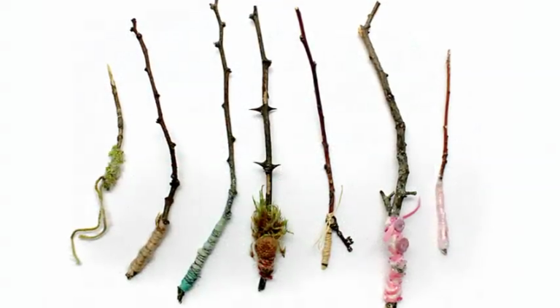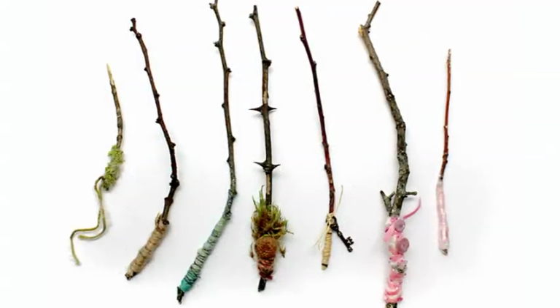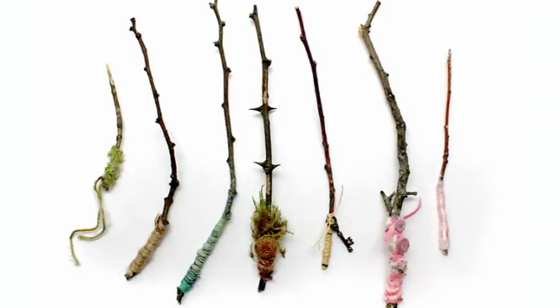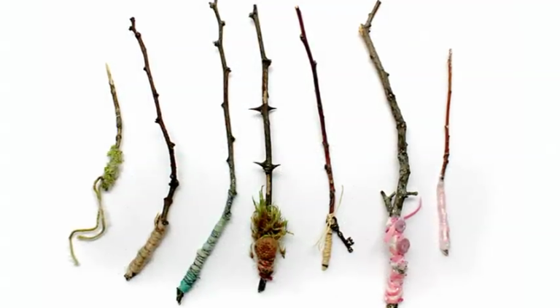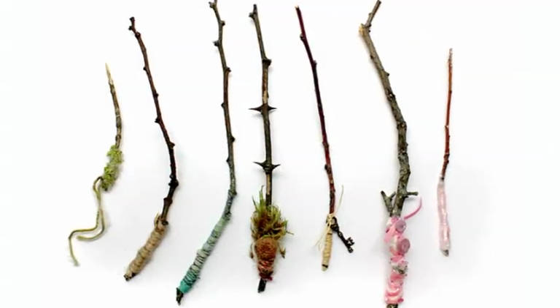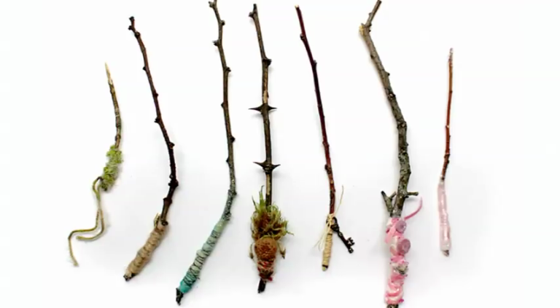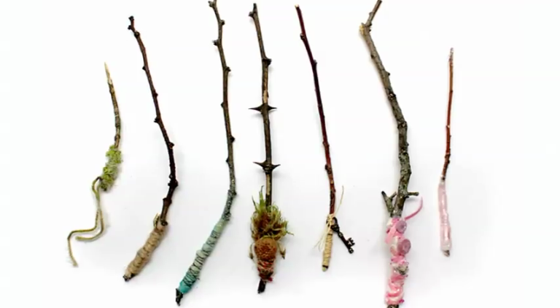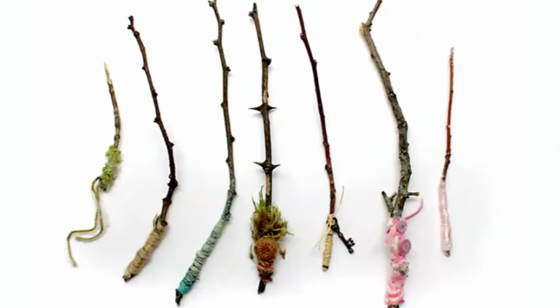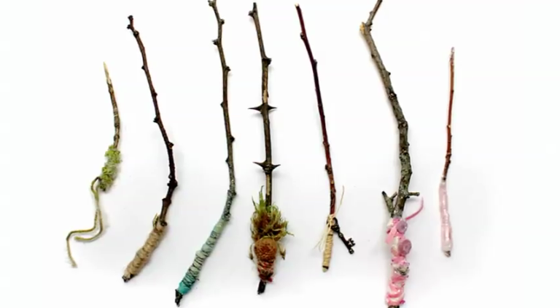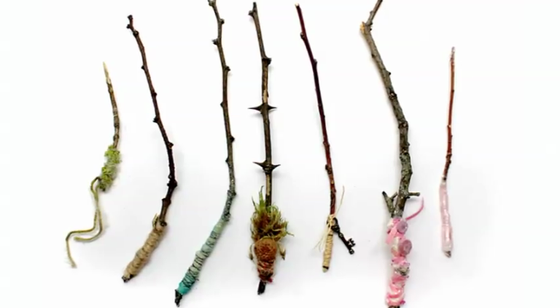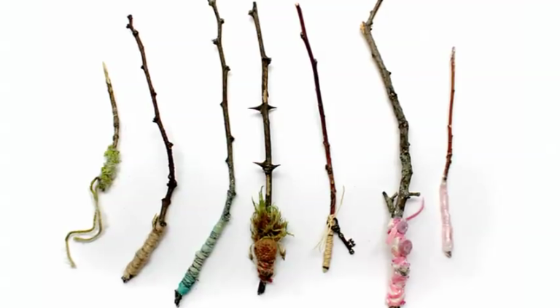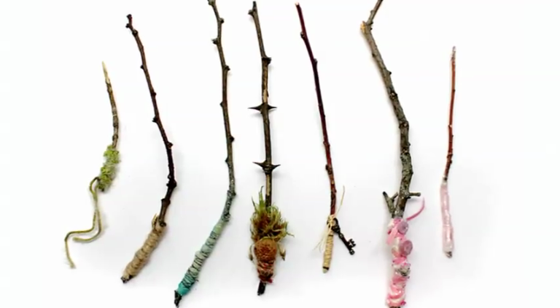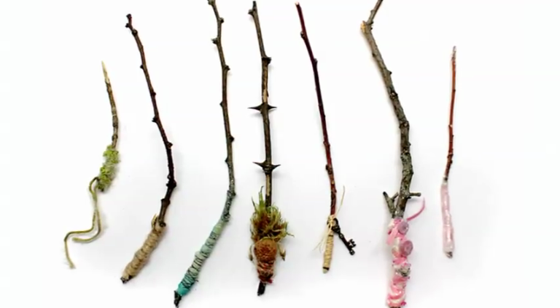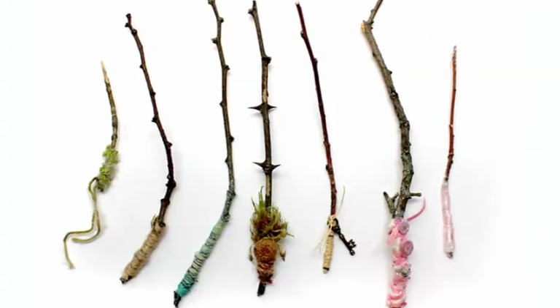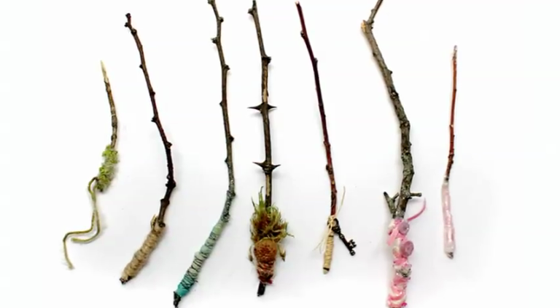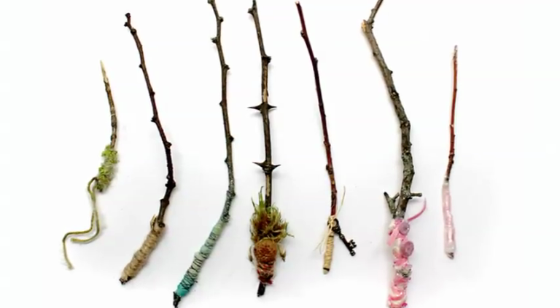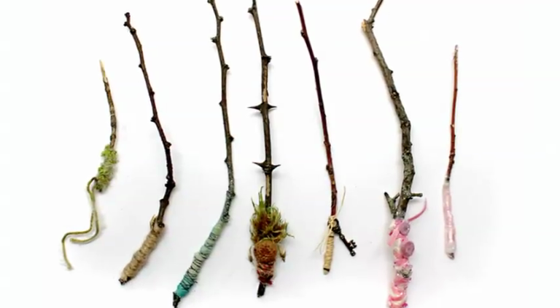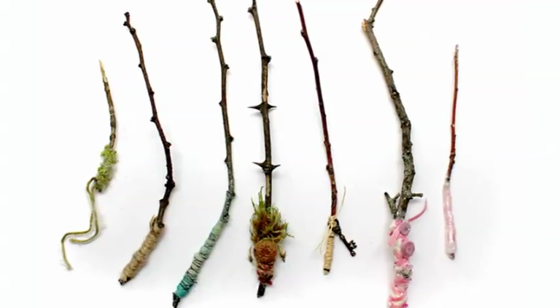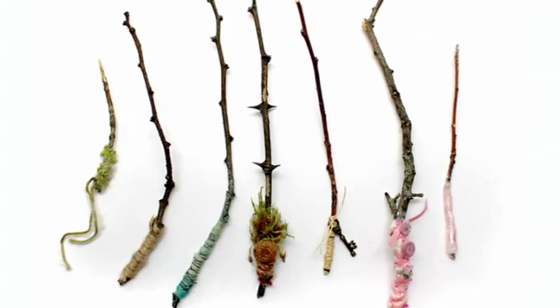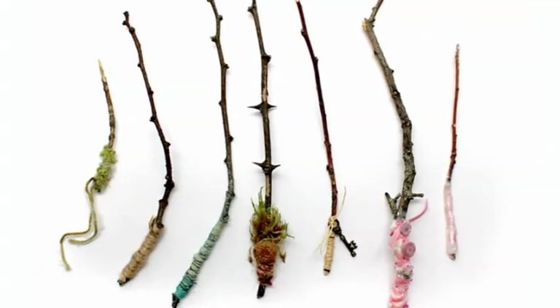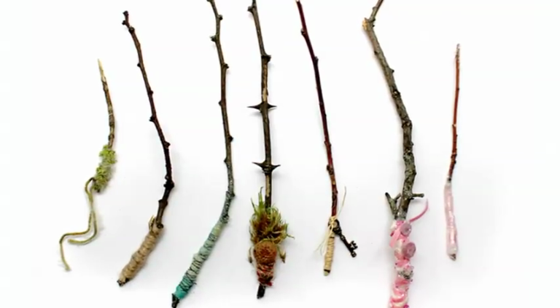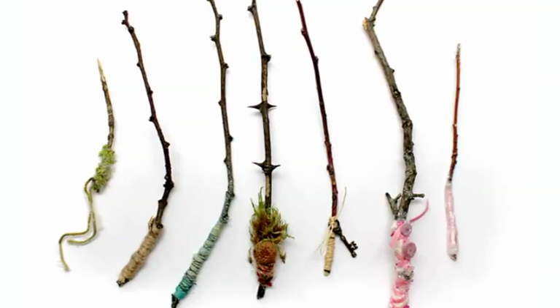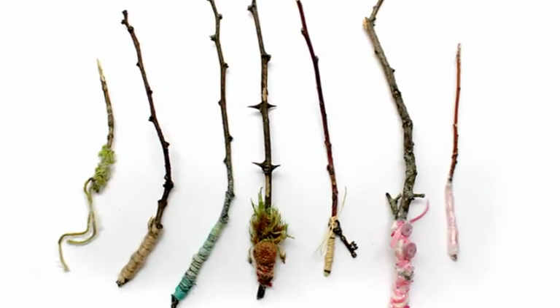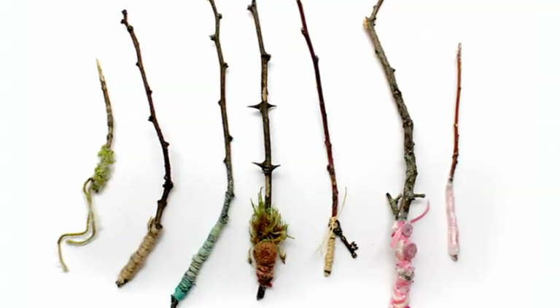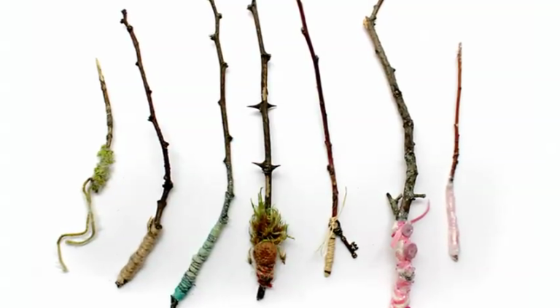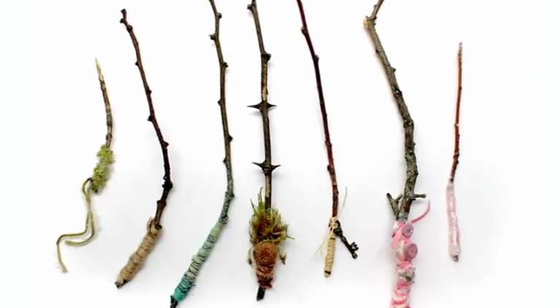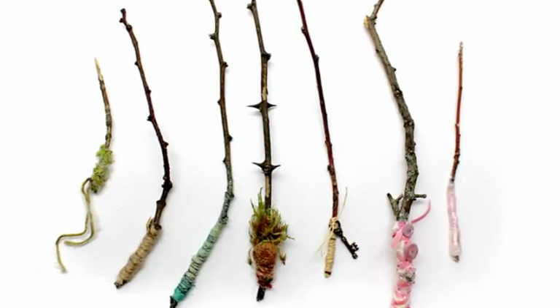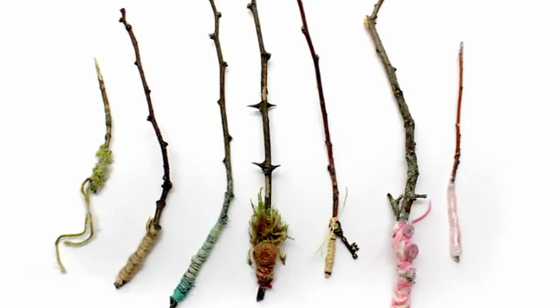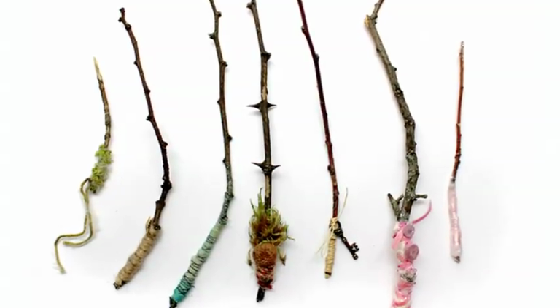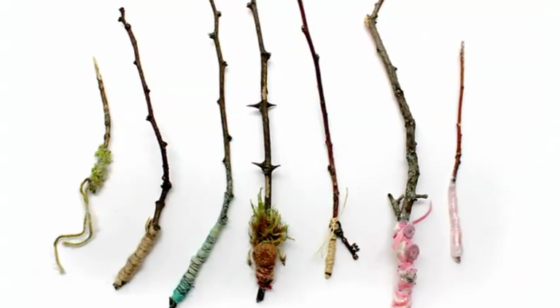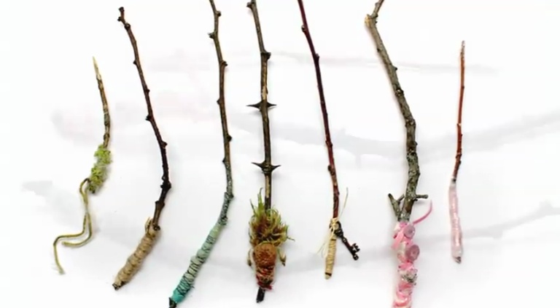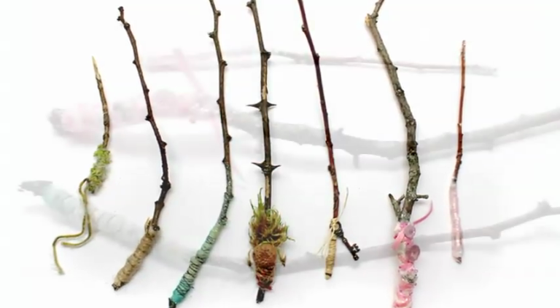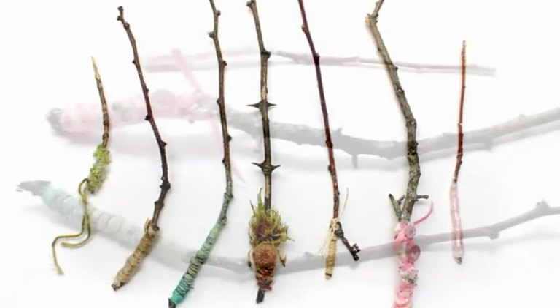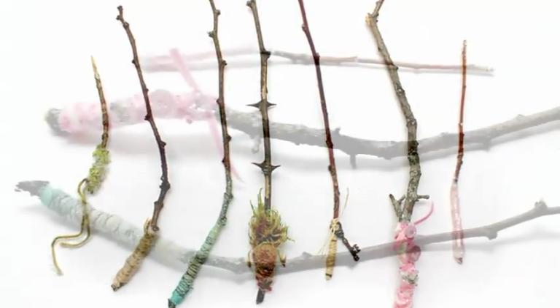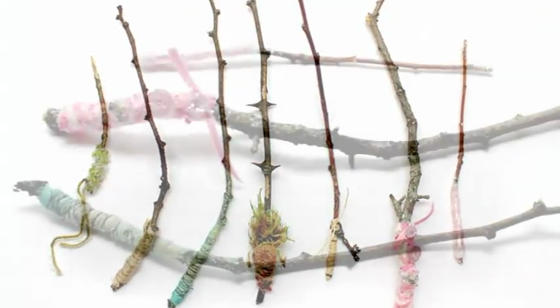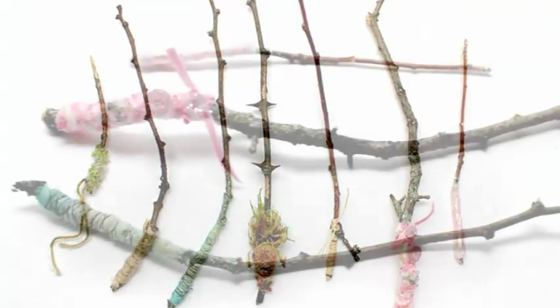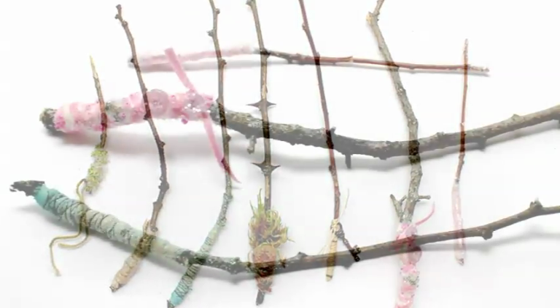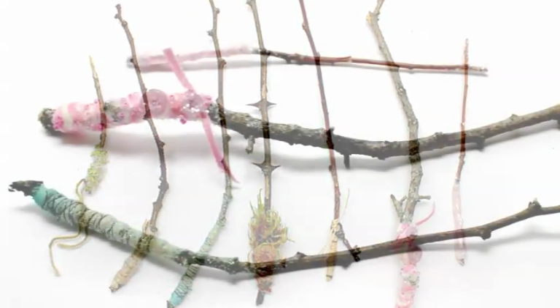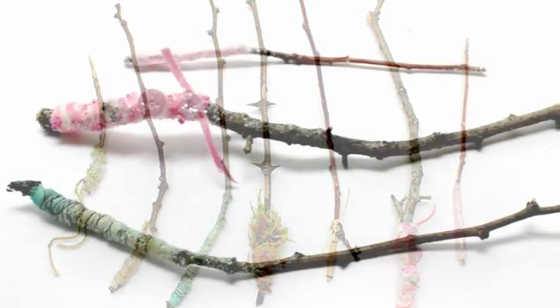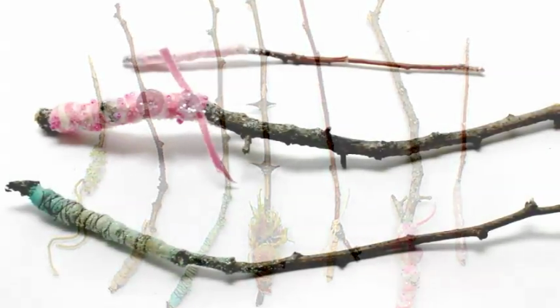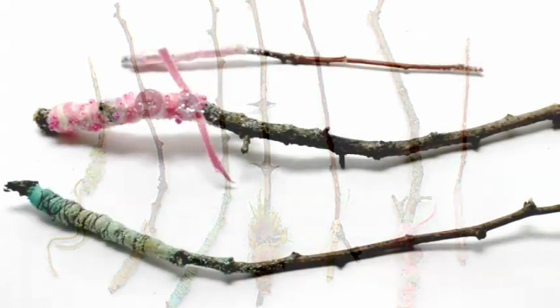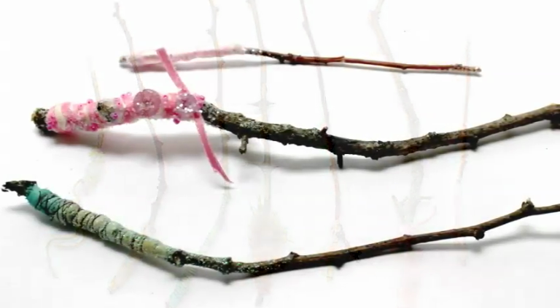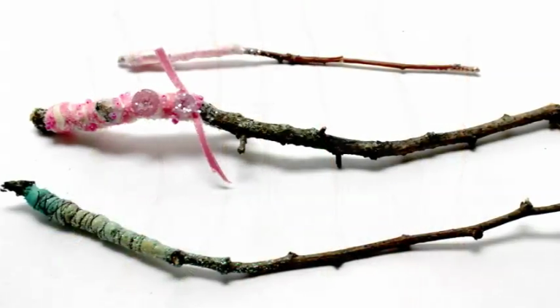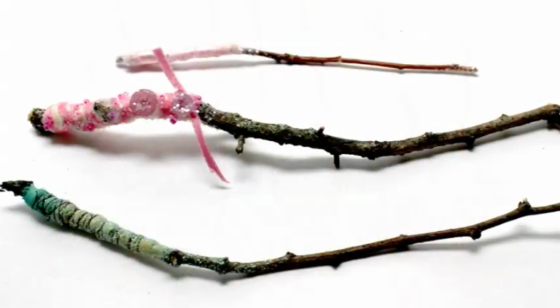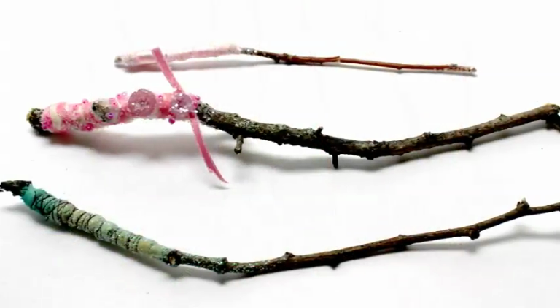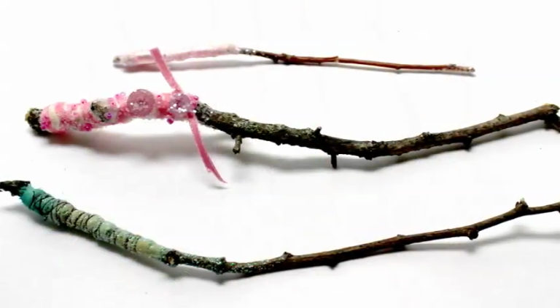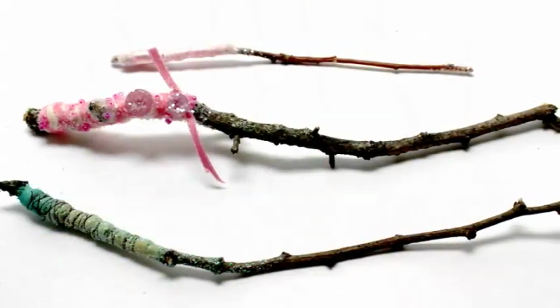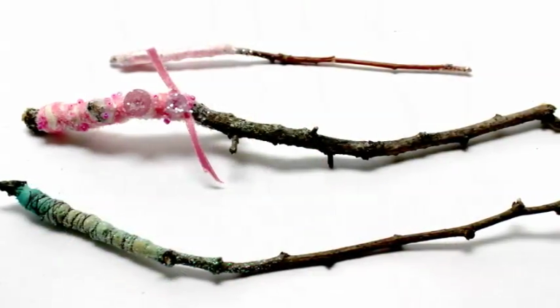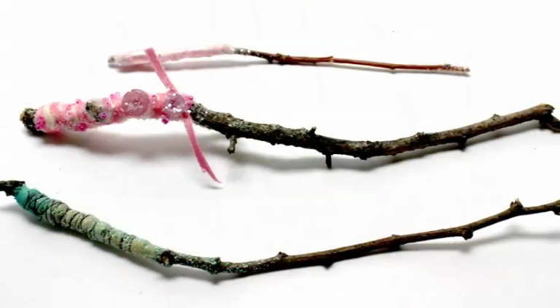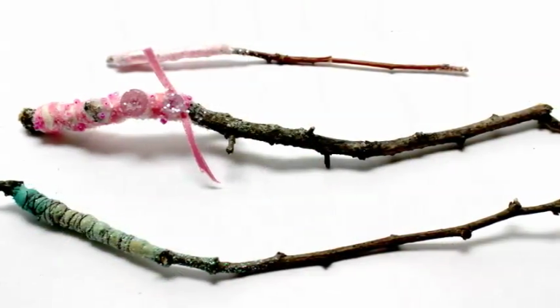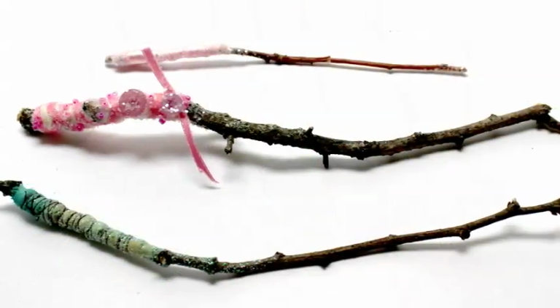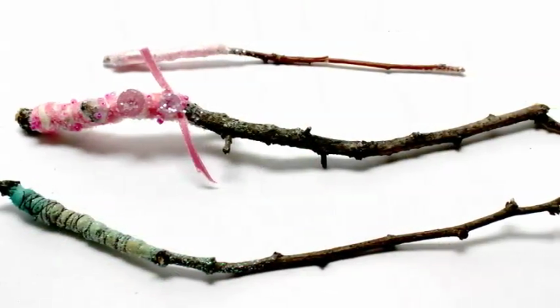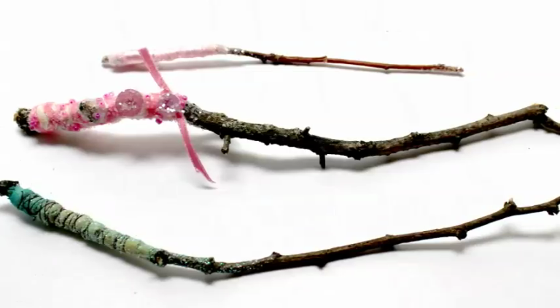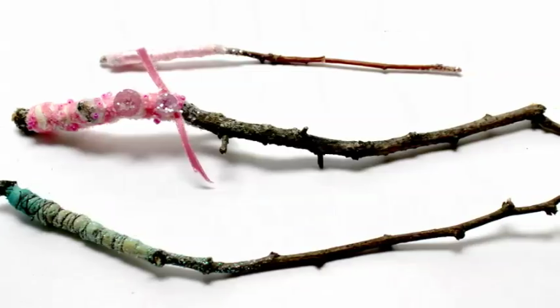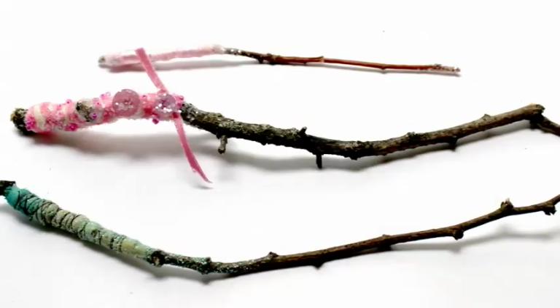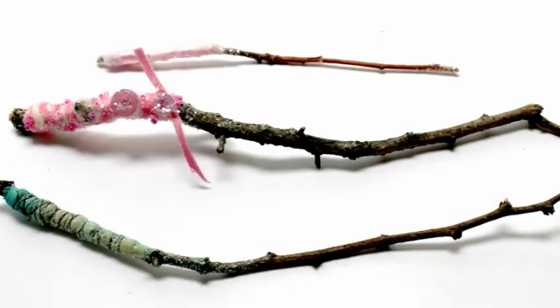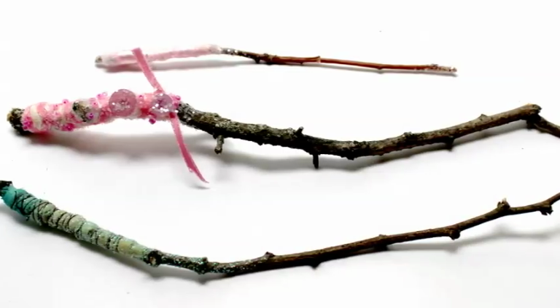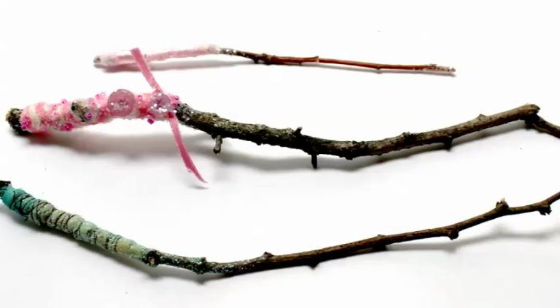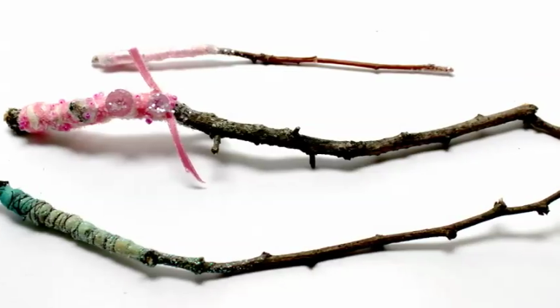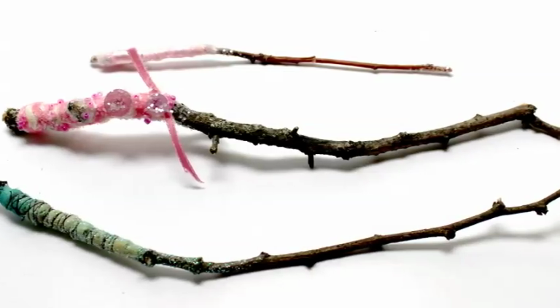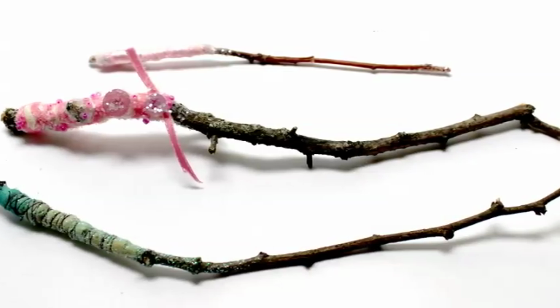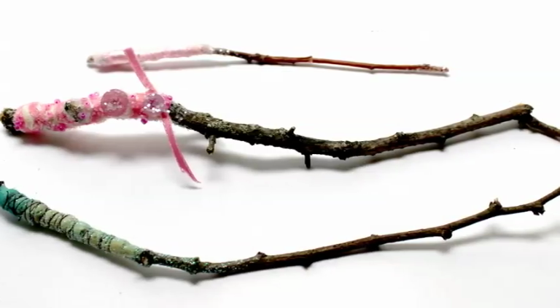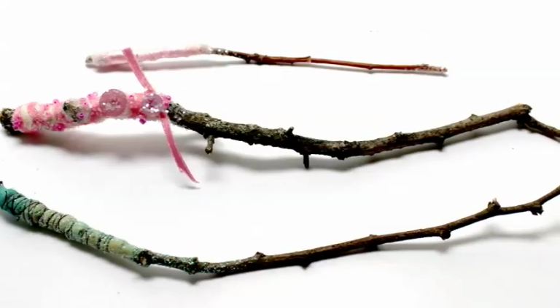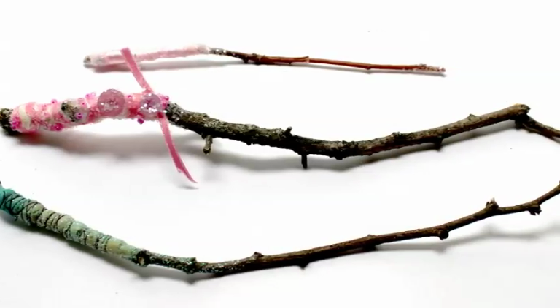For more fairy magic and crafty goodness, come visit me, Nicola Batalena, at pixie.com.